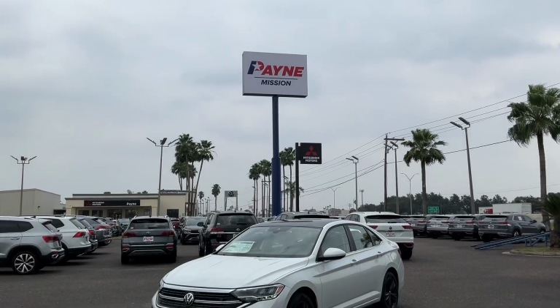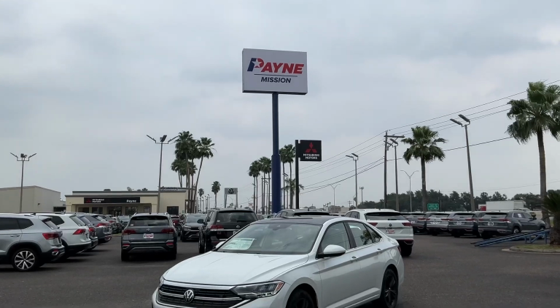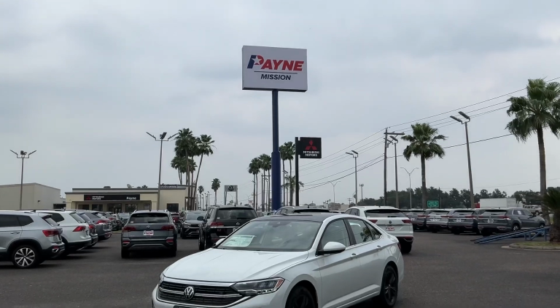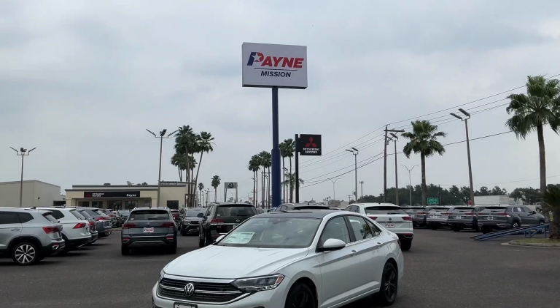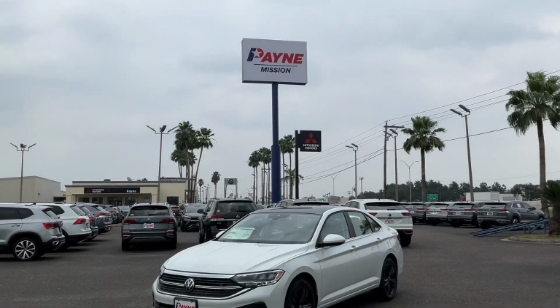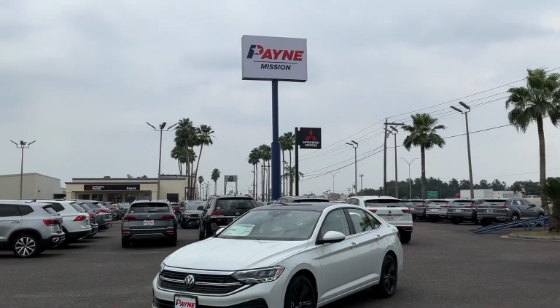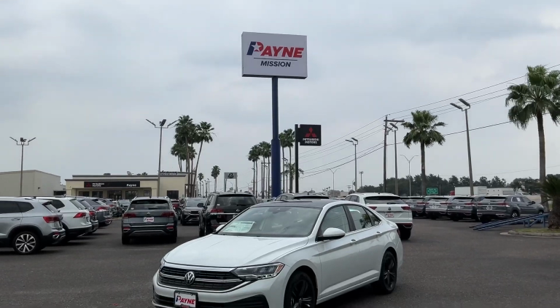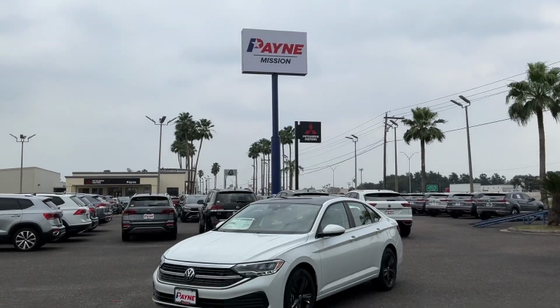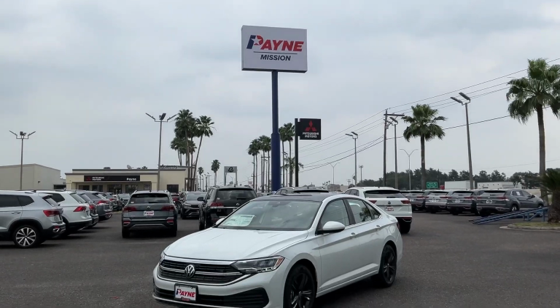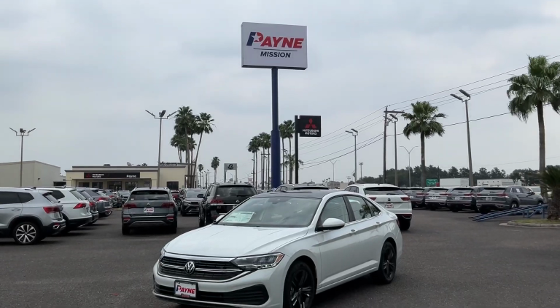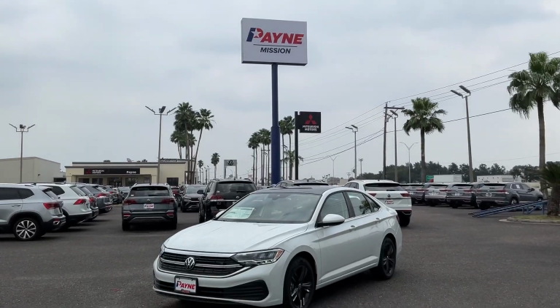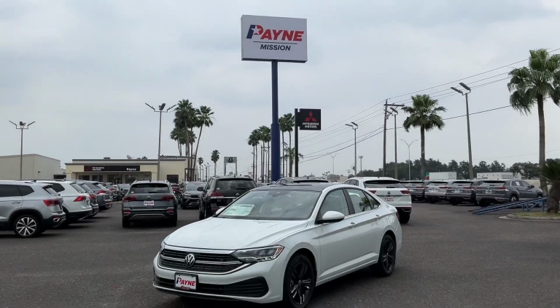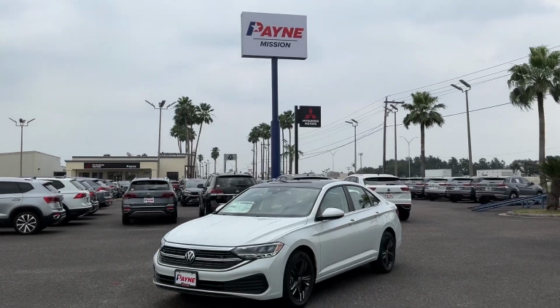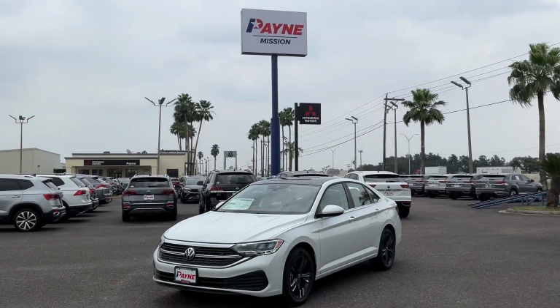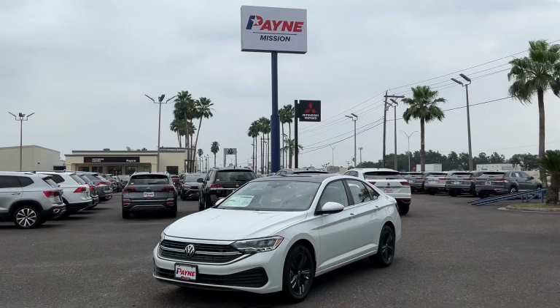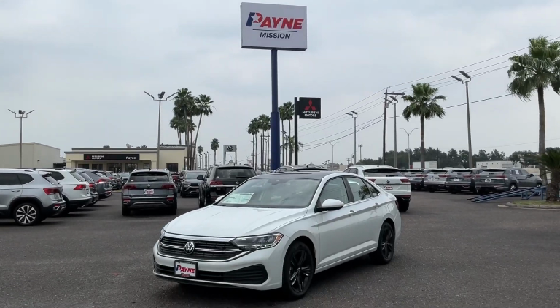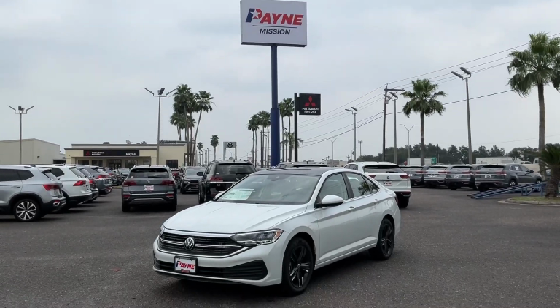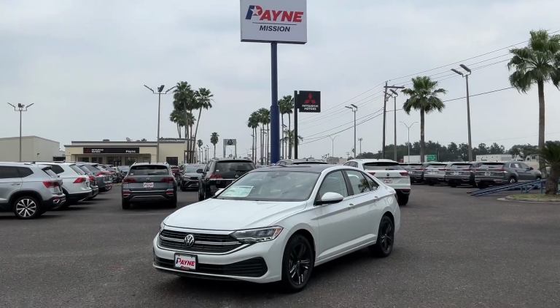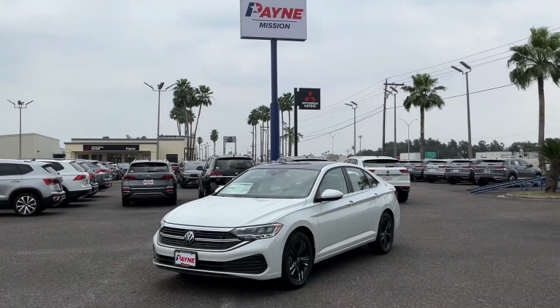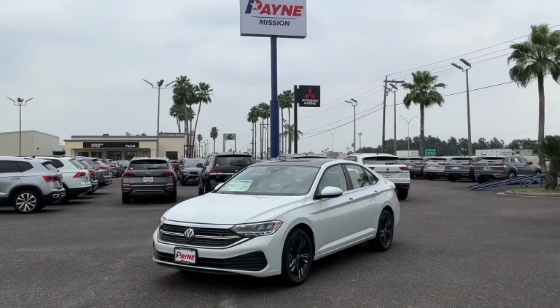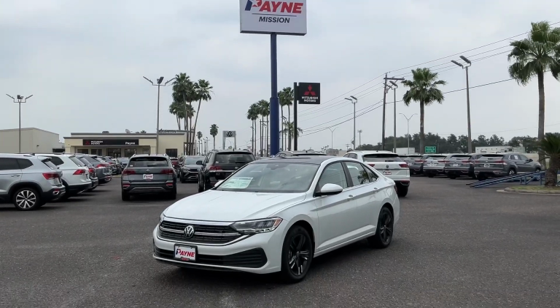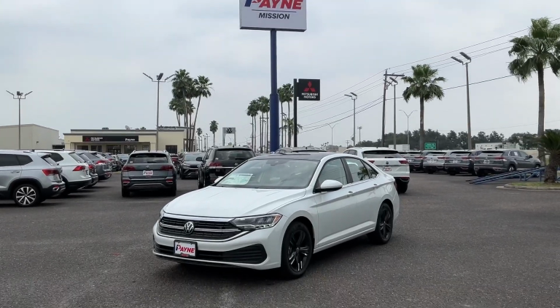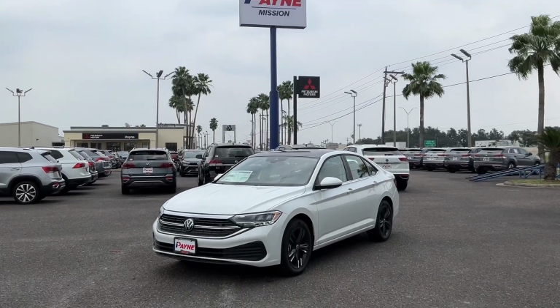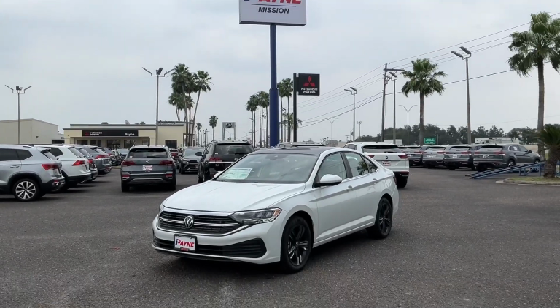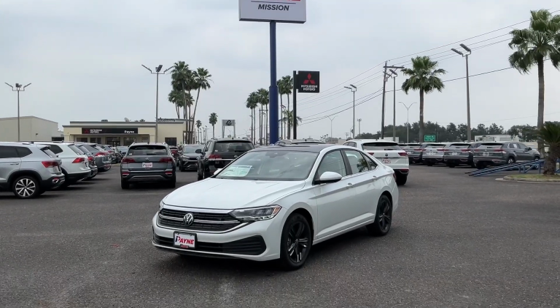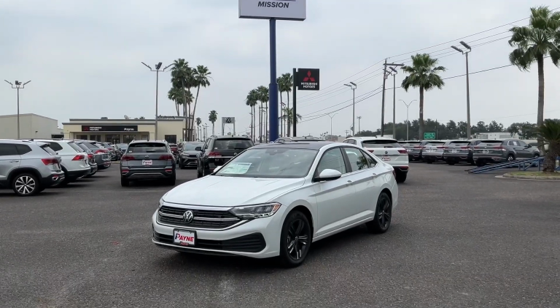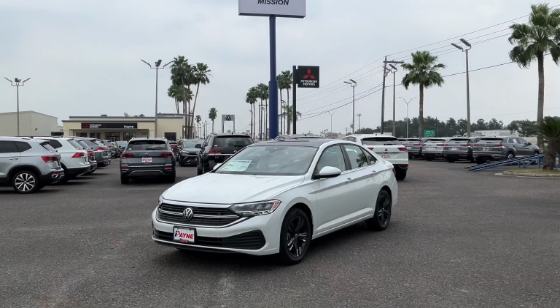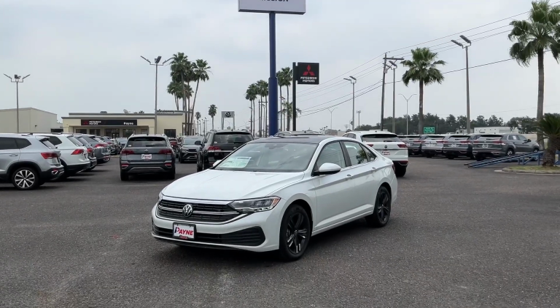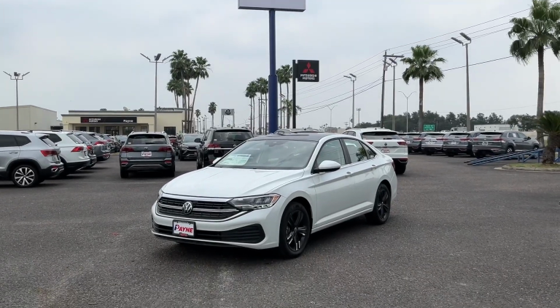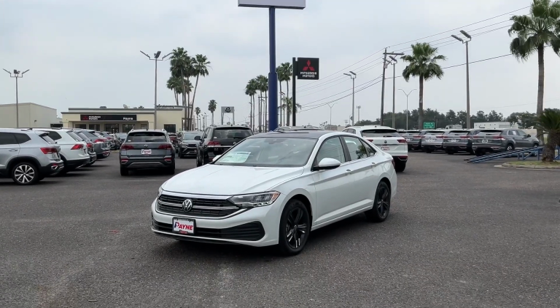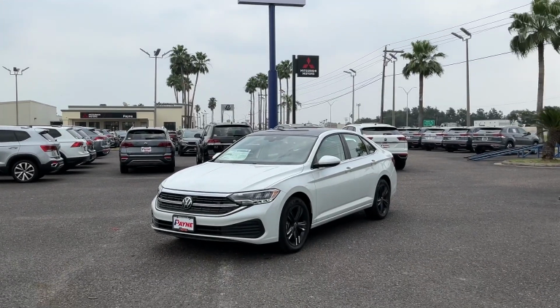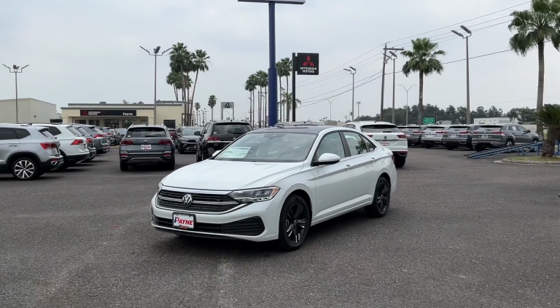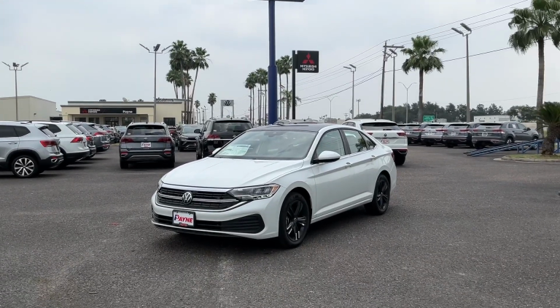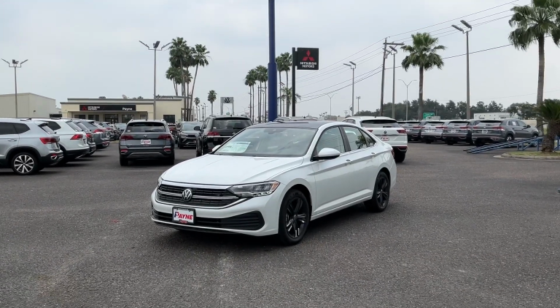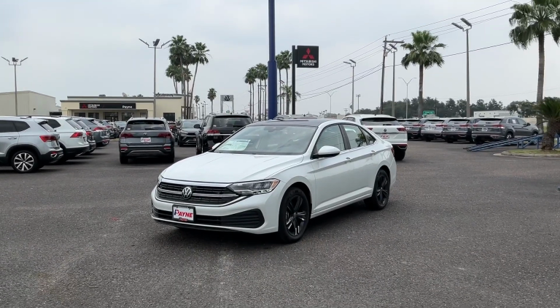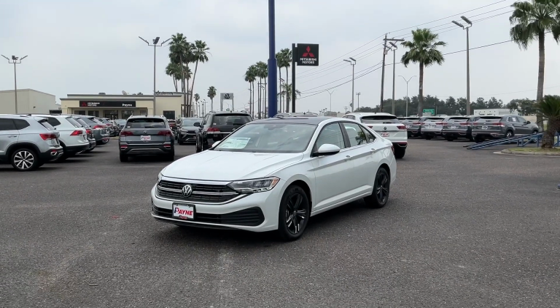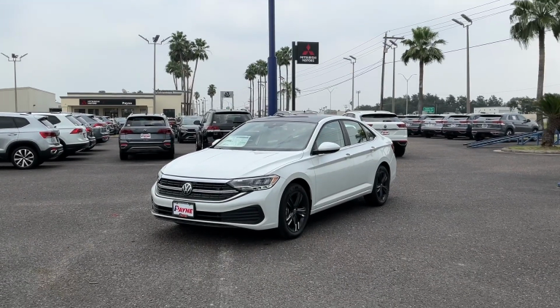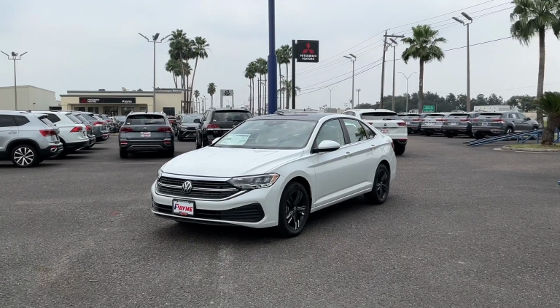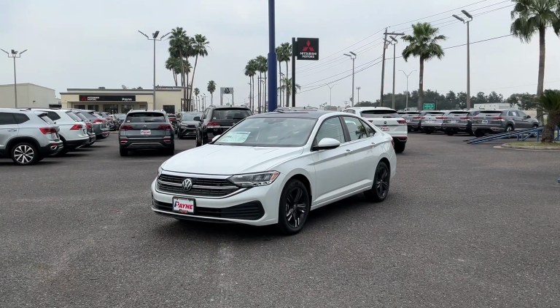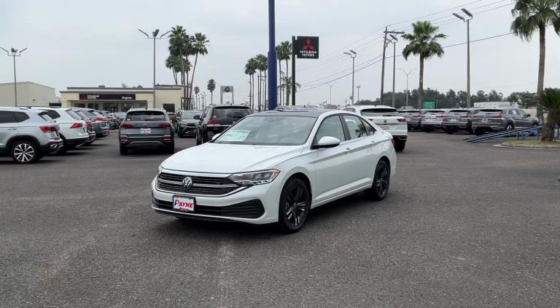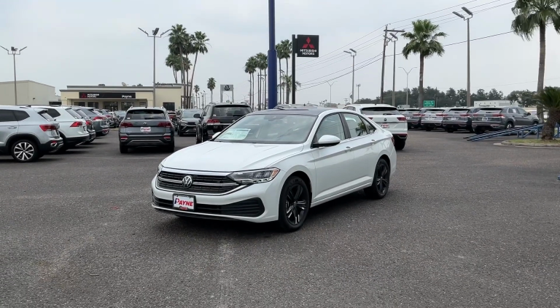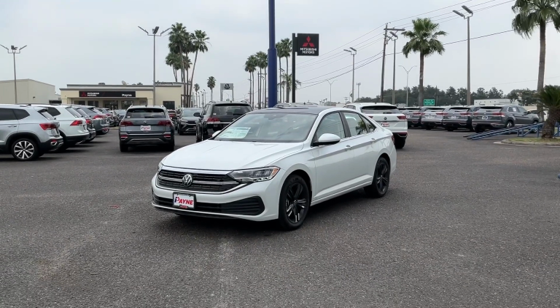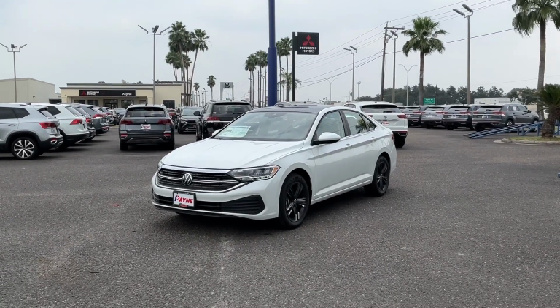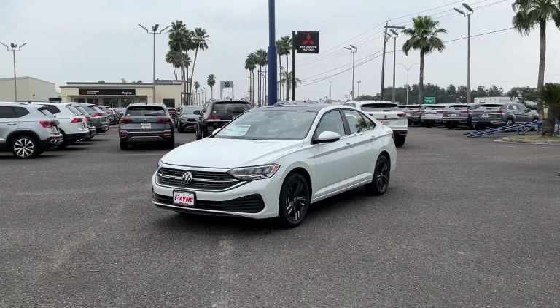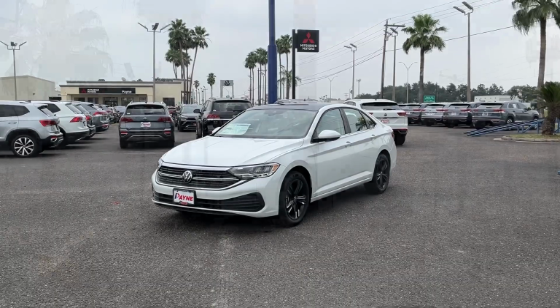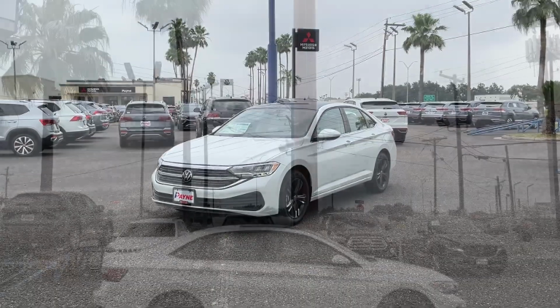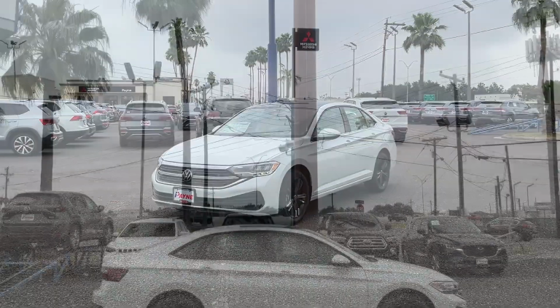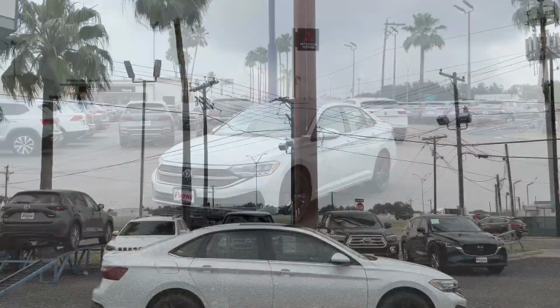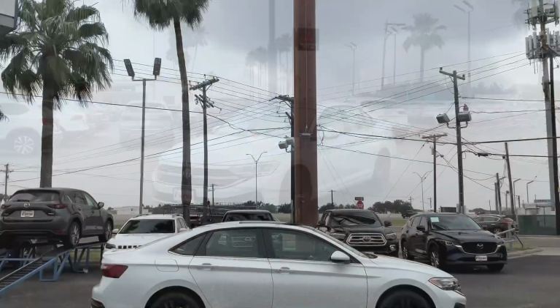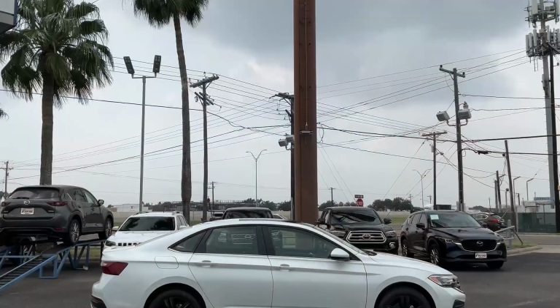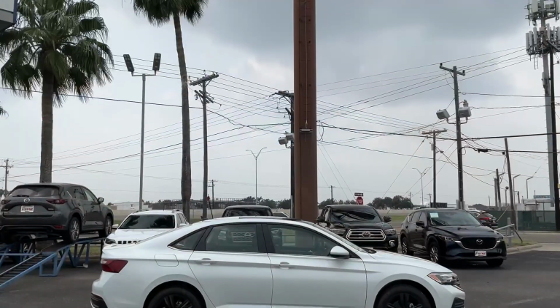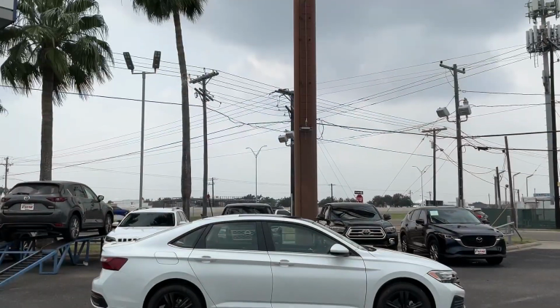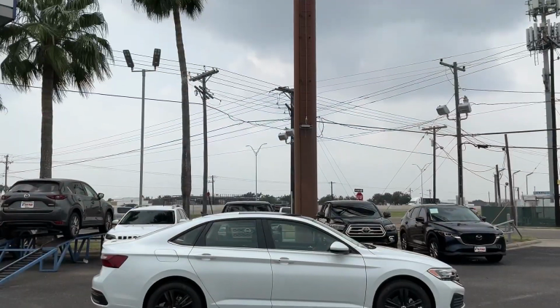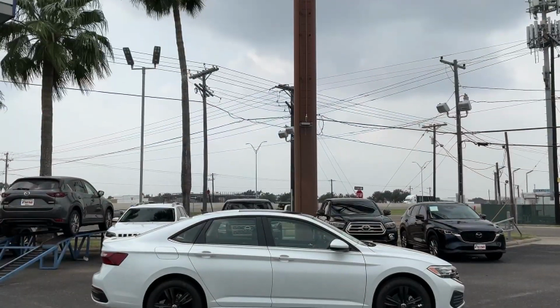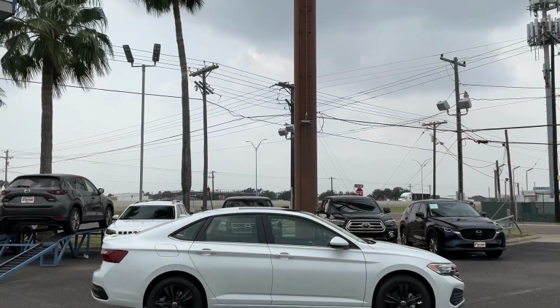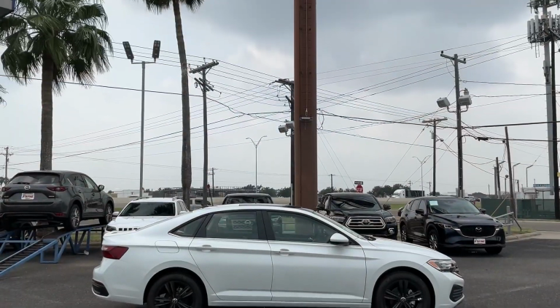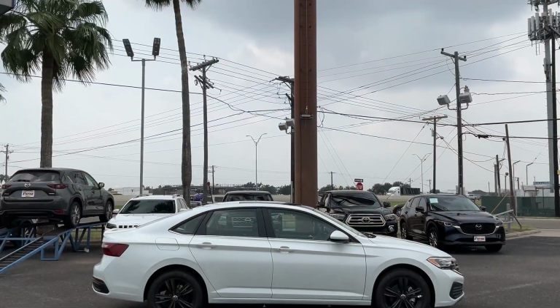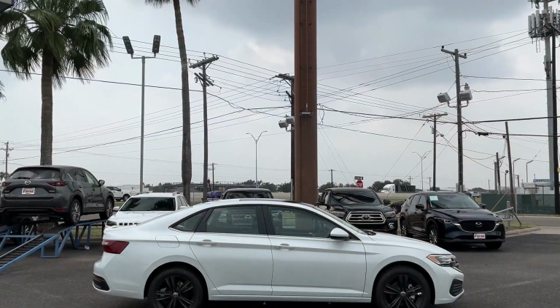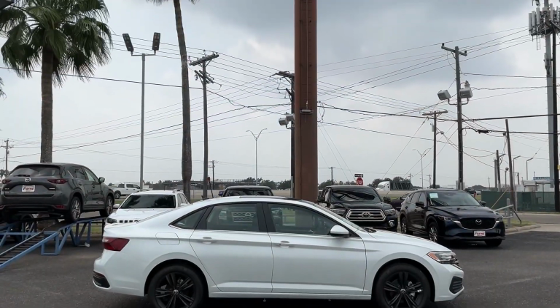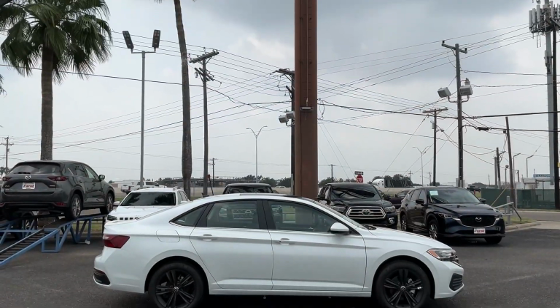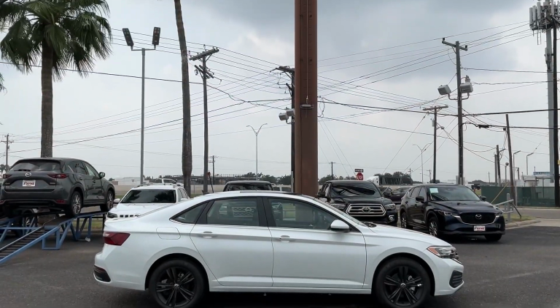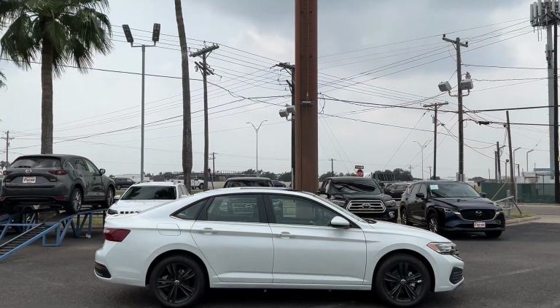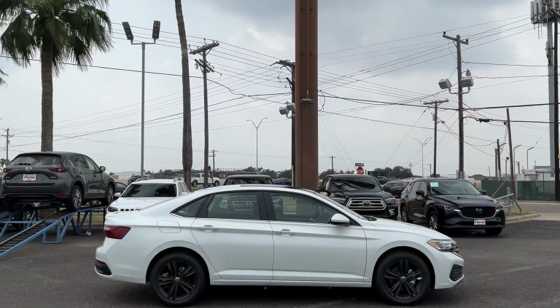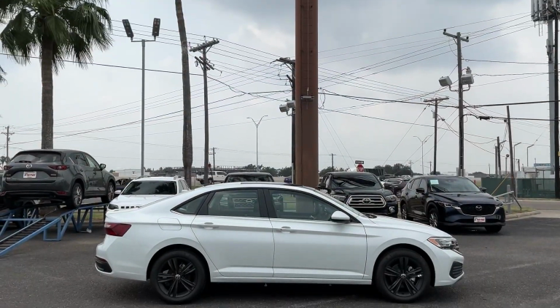Four doors, four wheels, plenty of trunk space for cargo and a place to go. That's what a sedan is for.